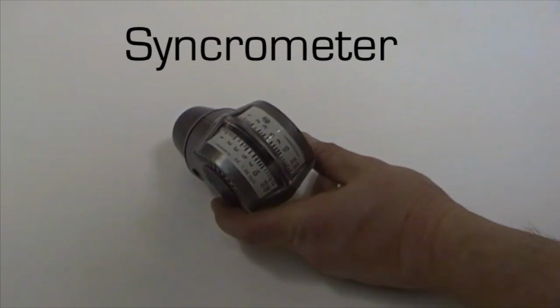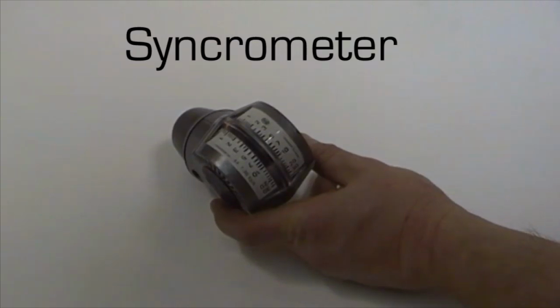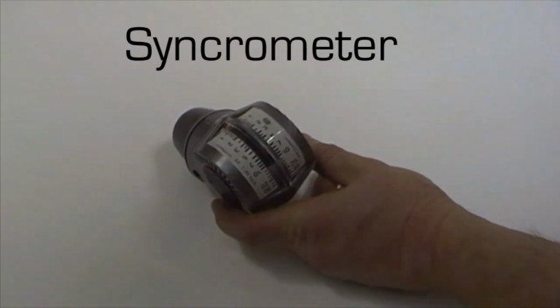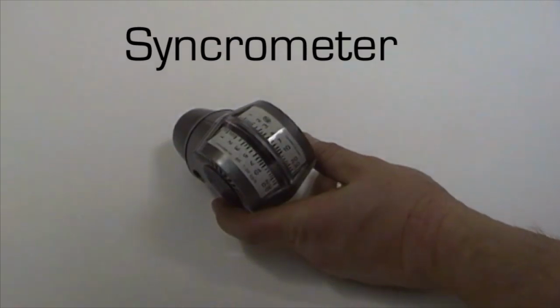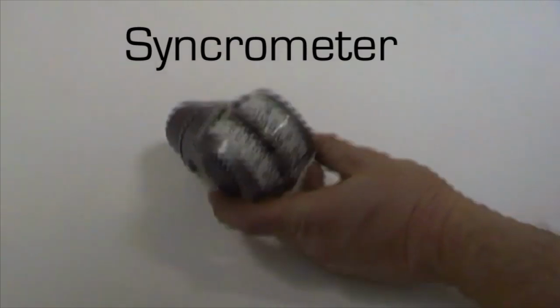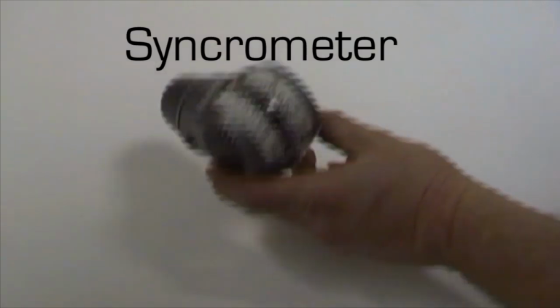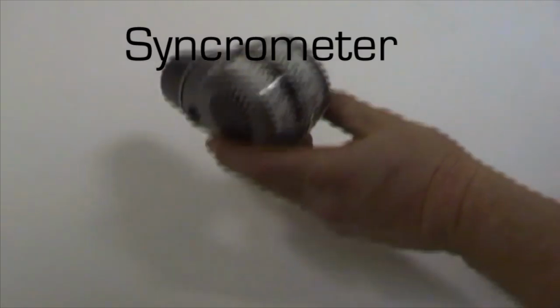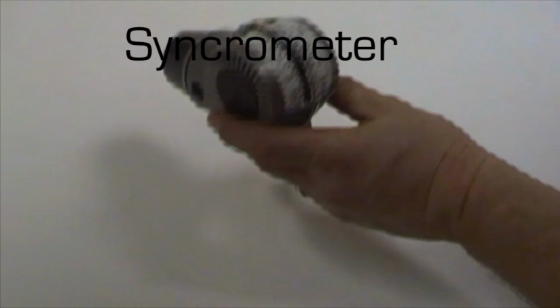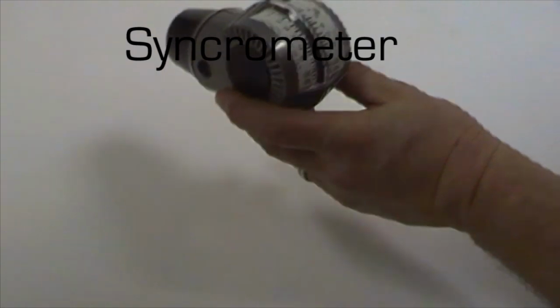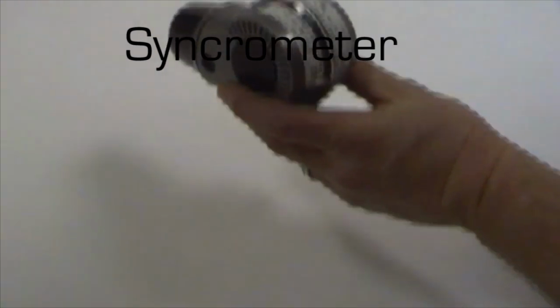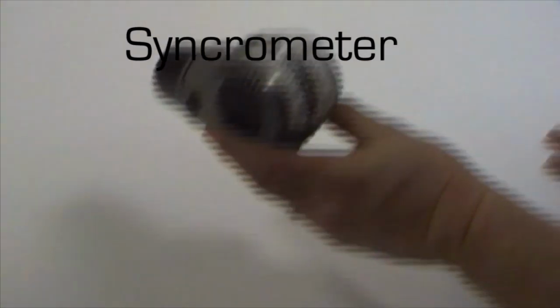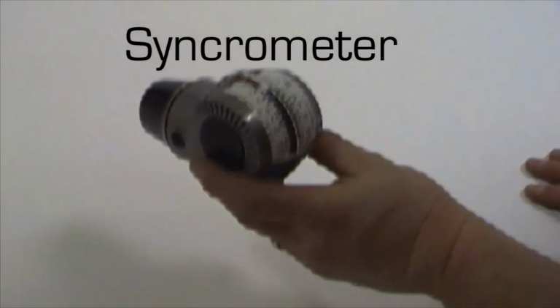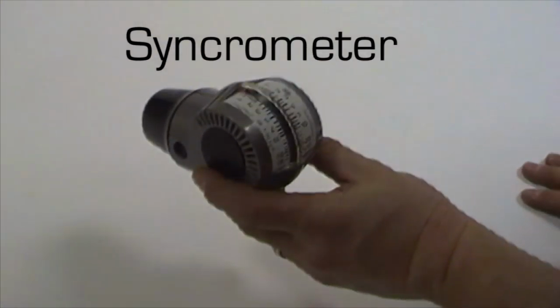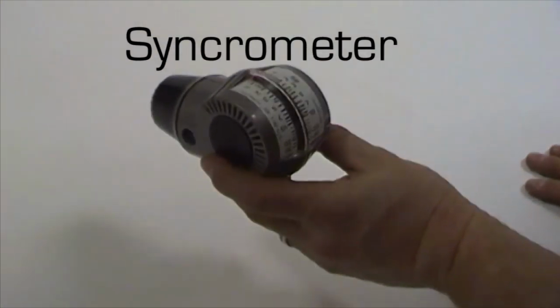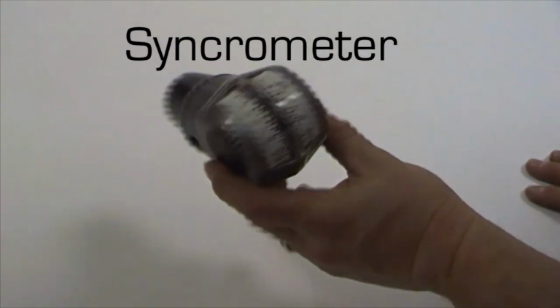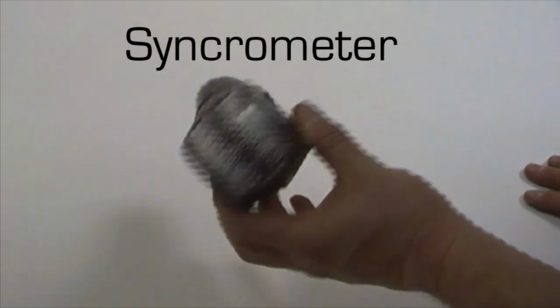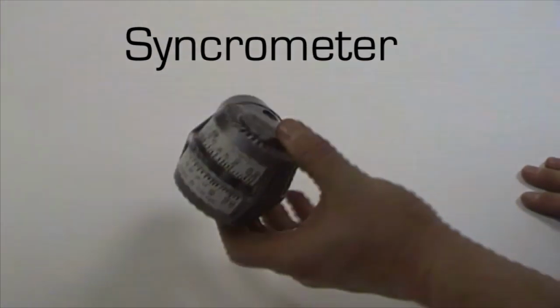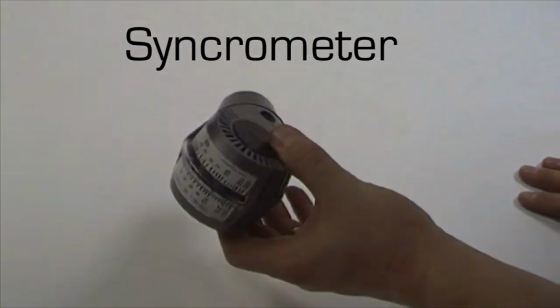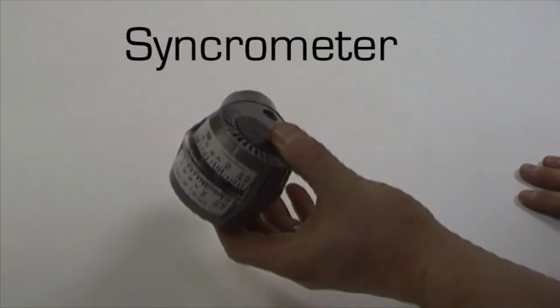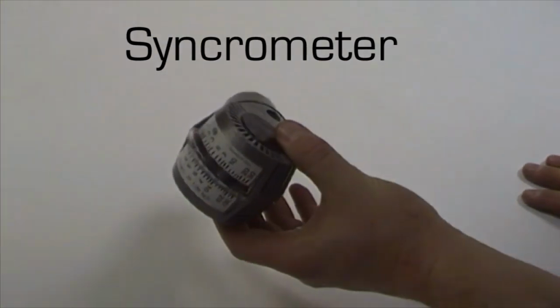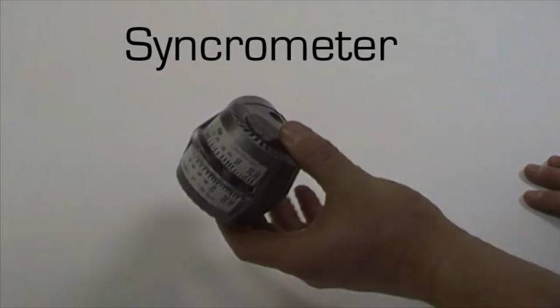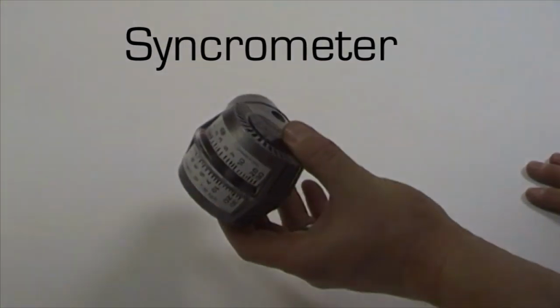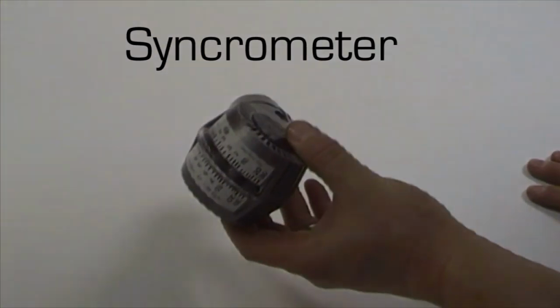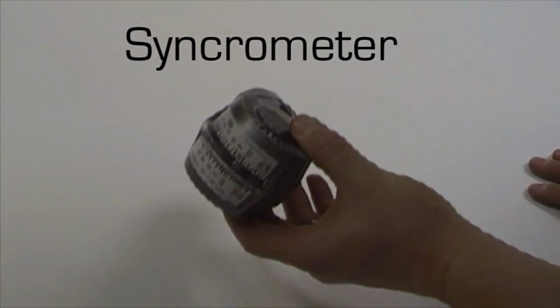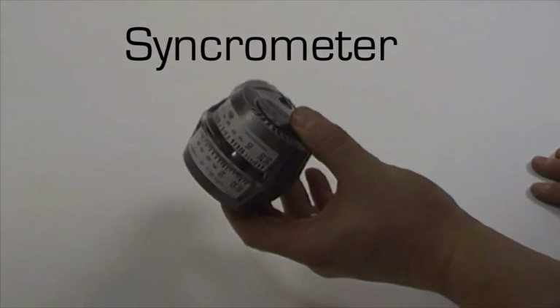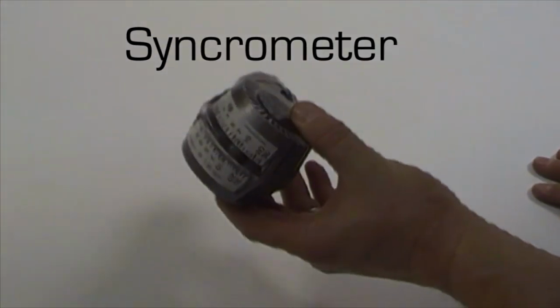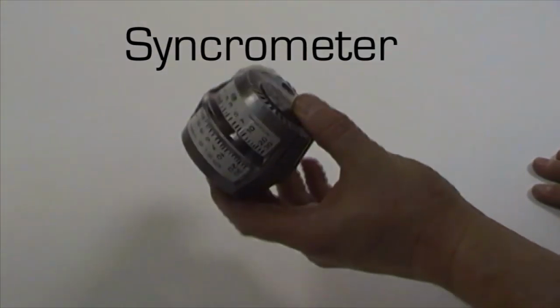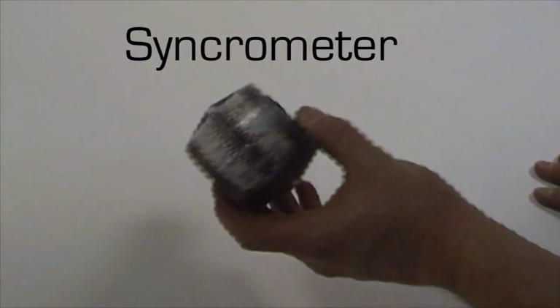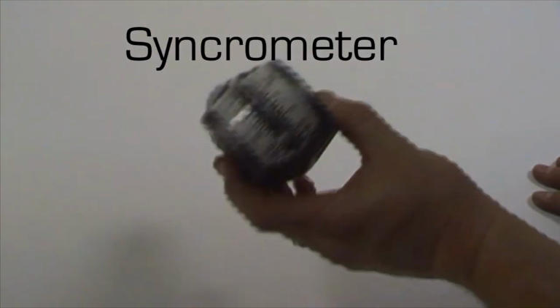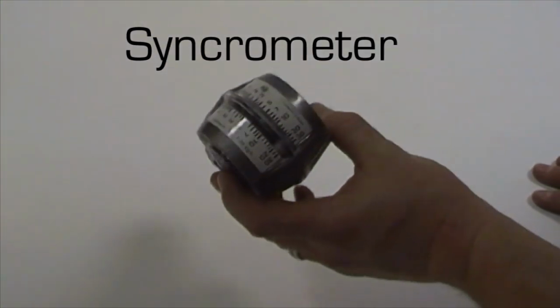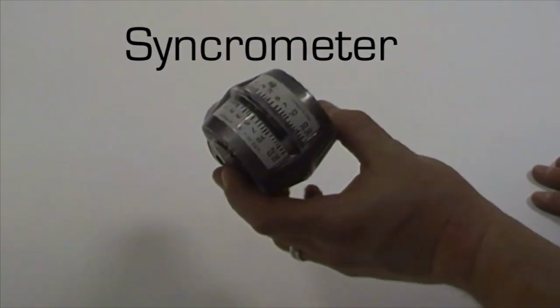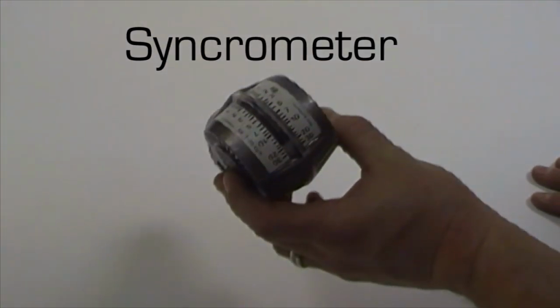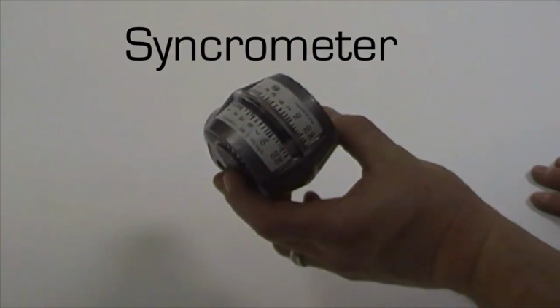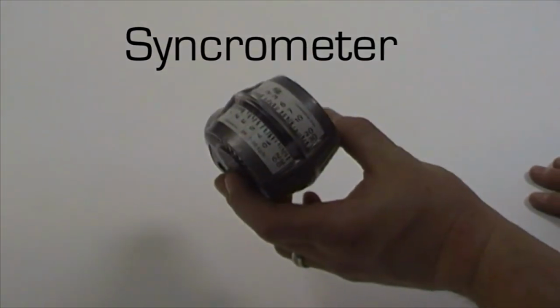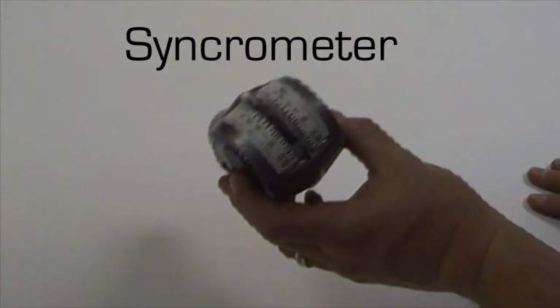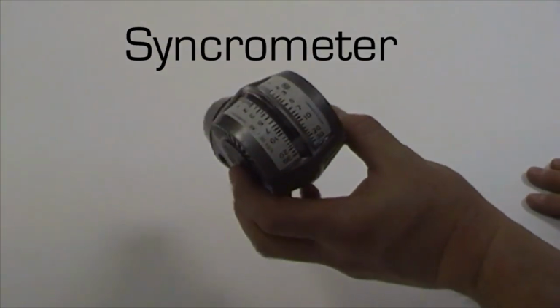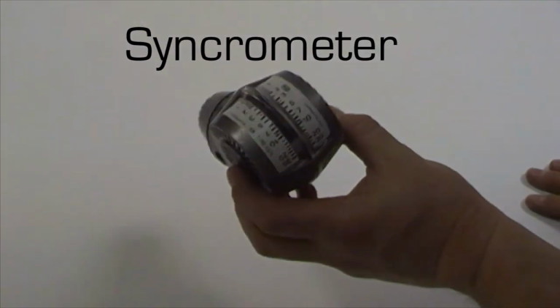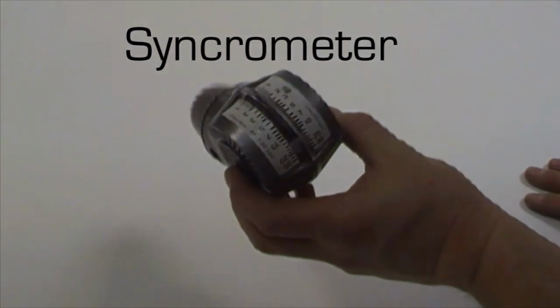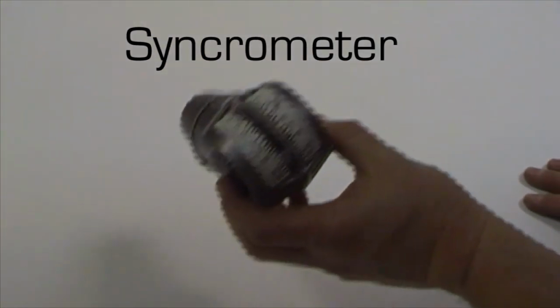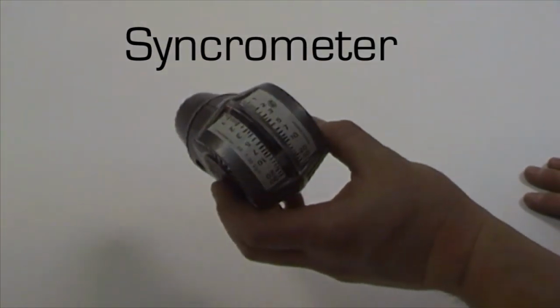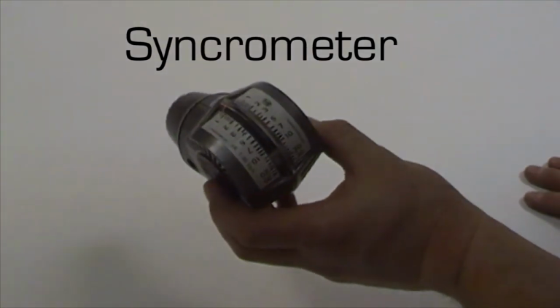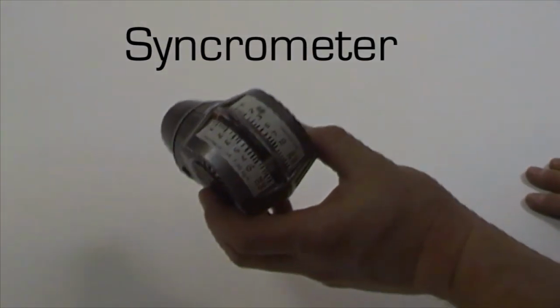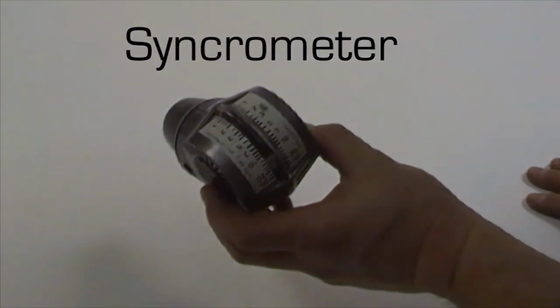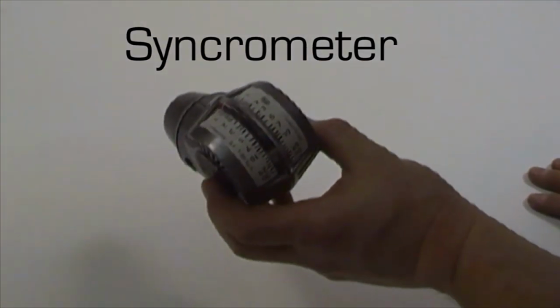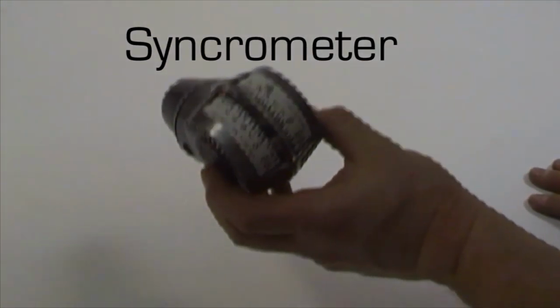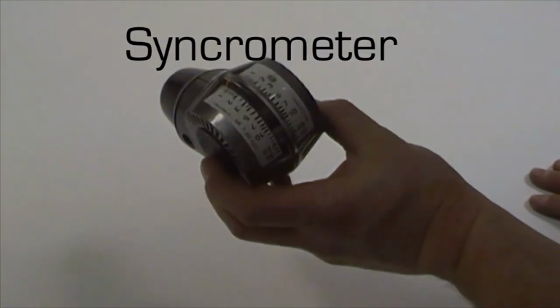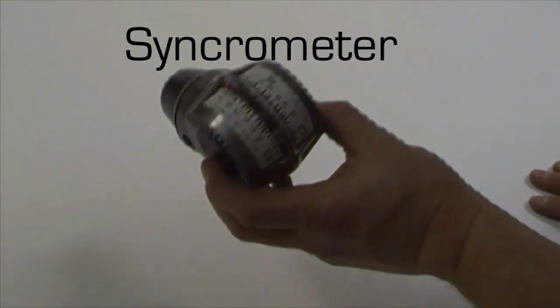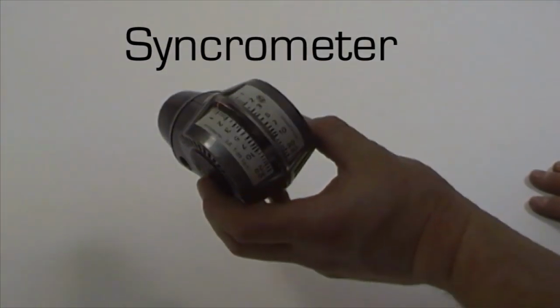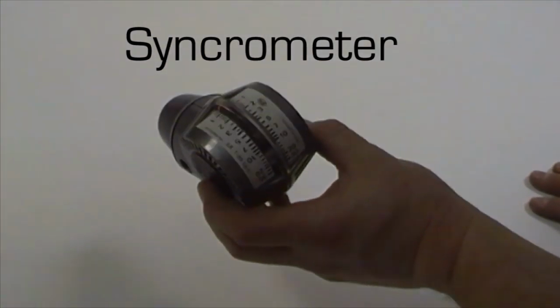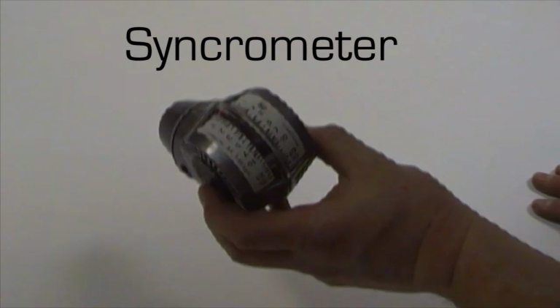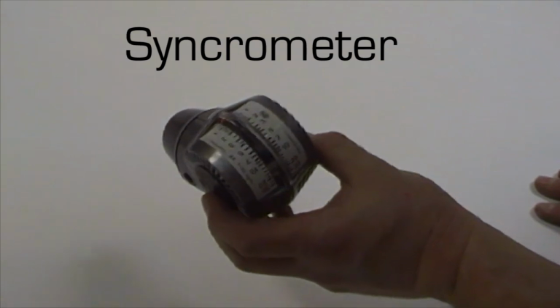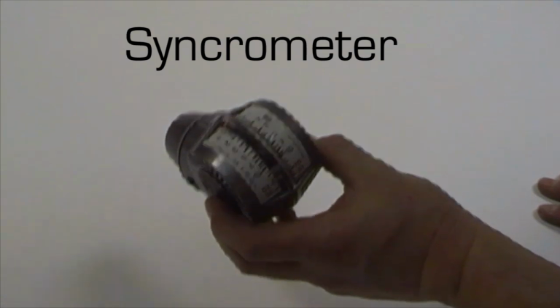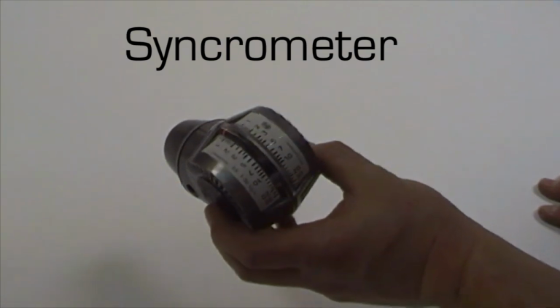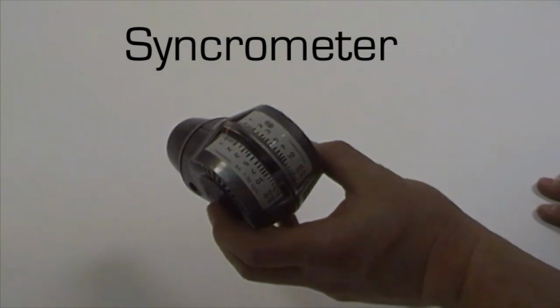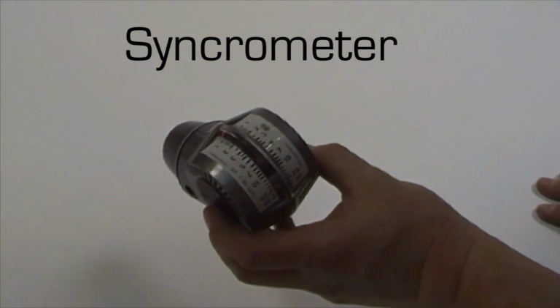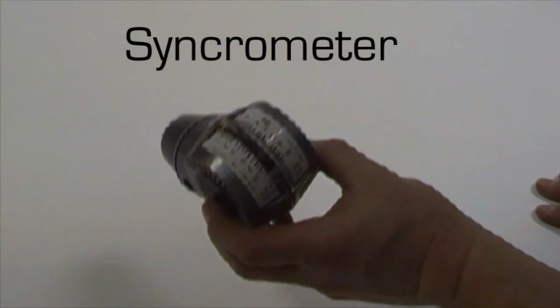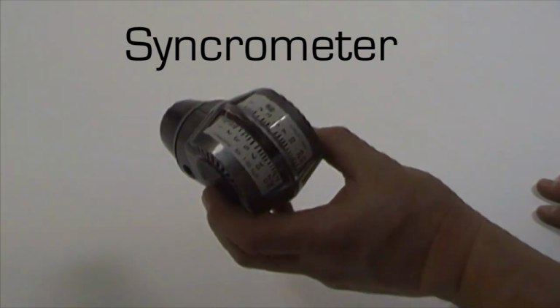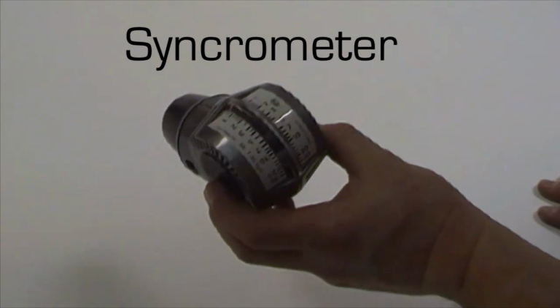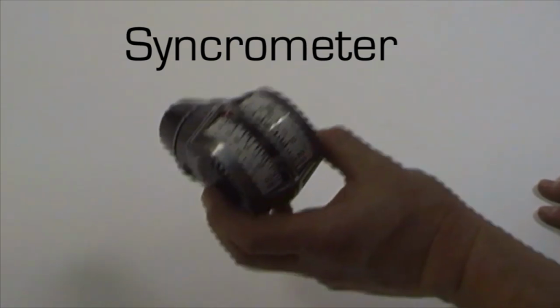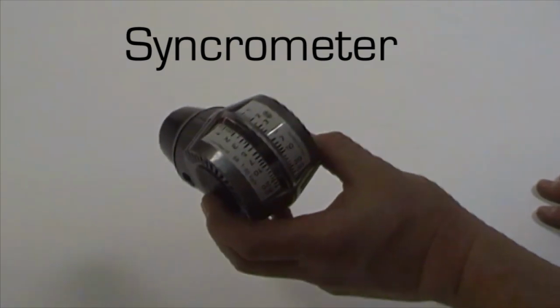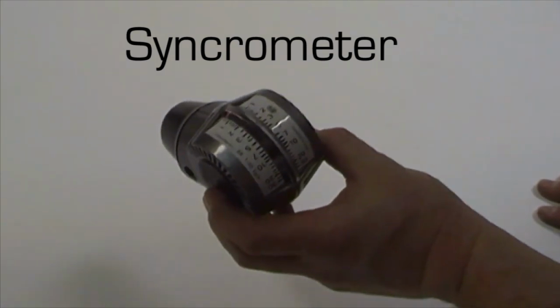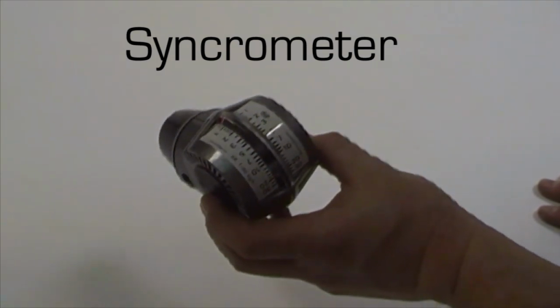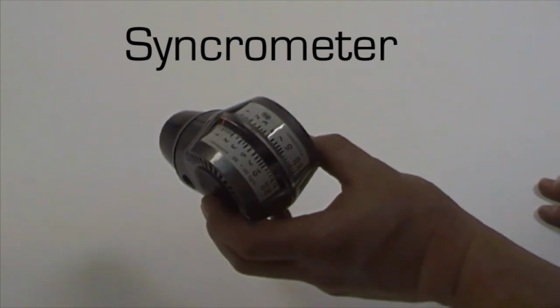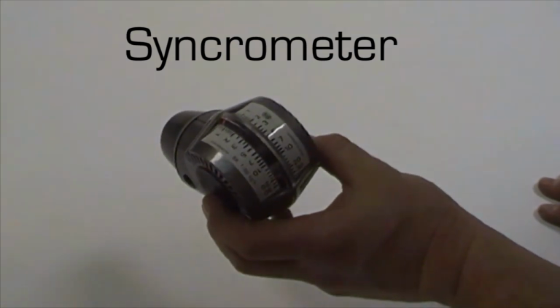Available for purchase separately is a synchrometer. If you don't already have one, this is essential for setting up the balance of the bodies and setting the idle.